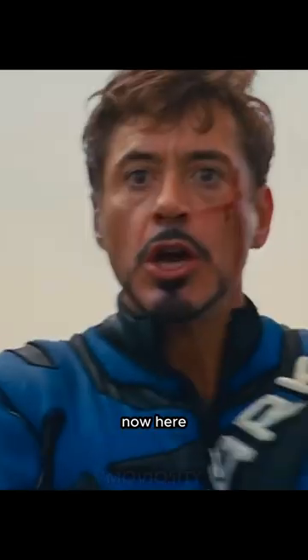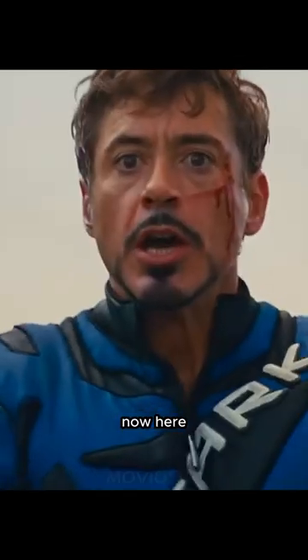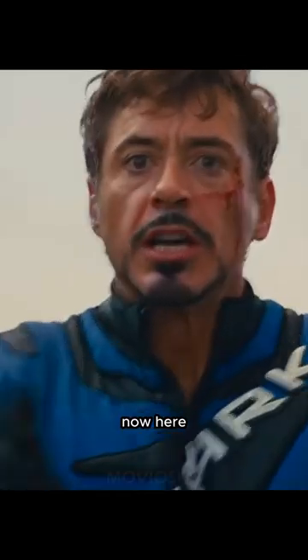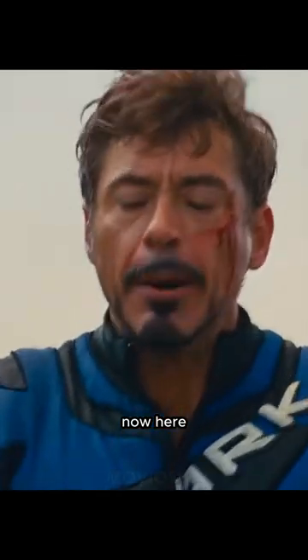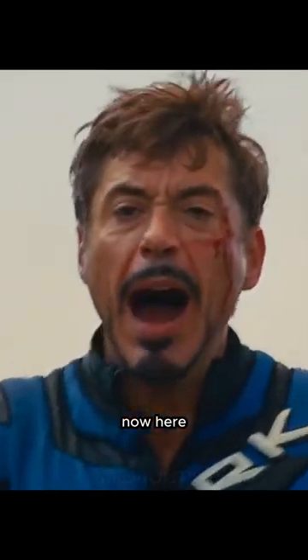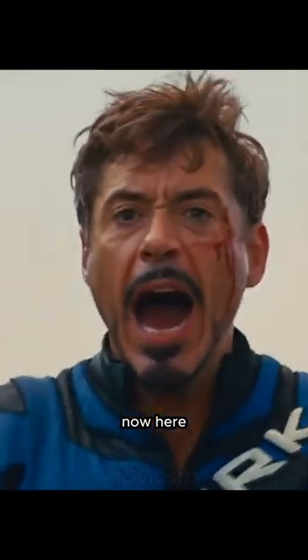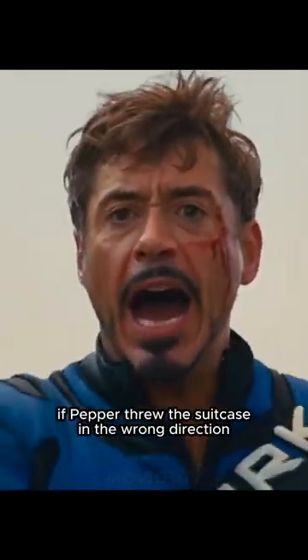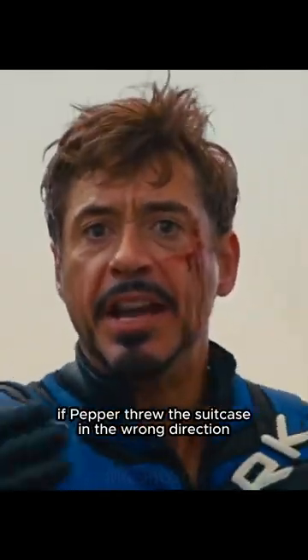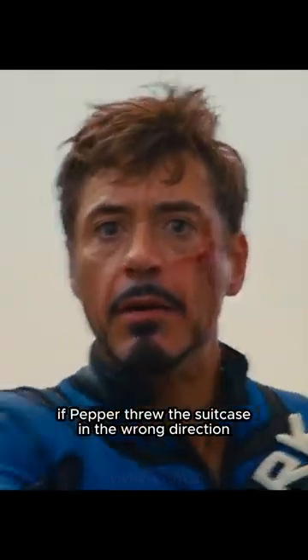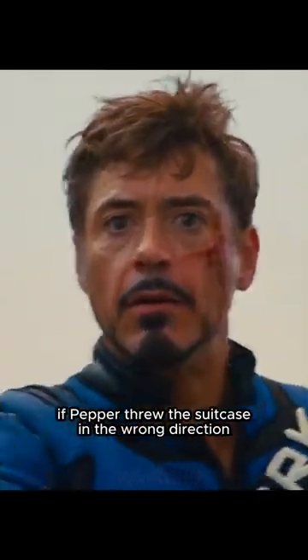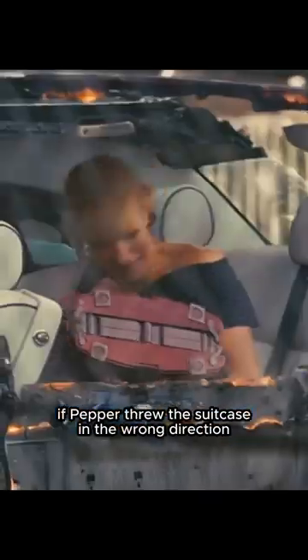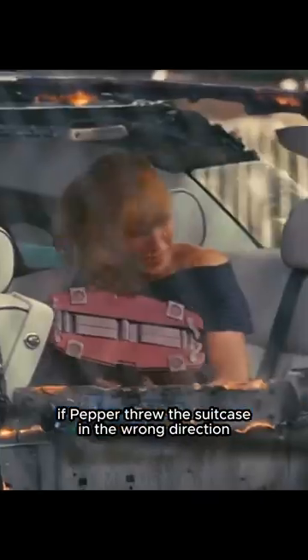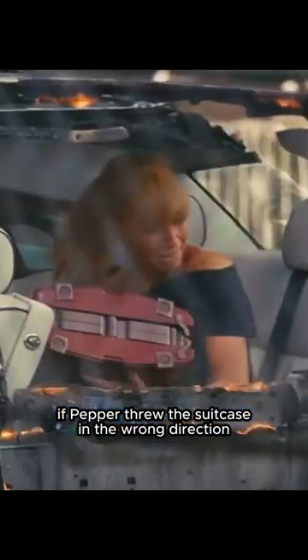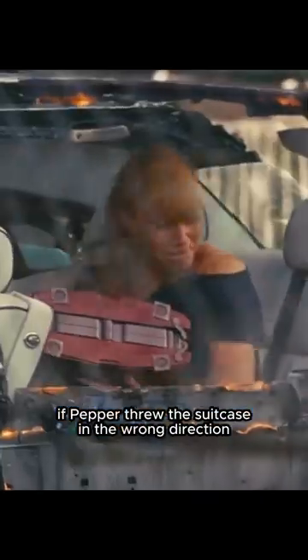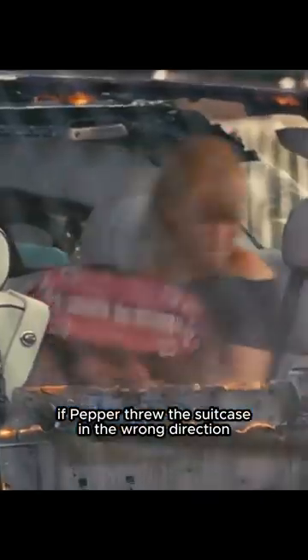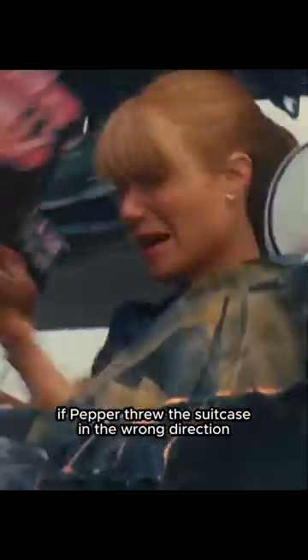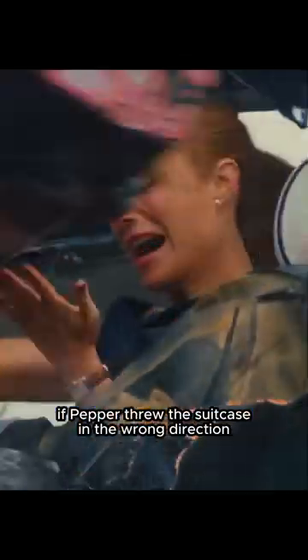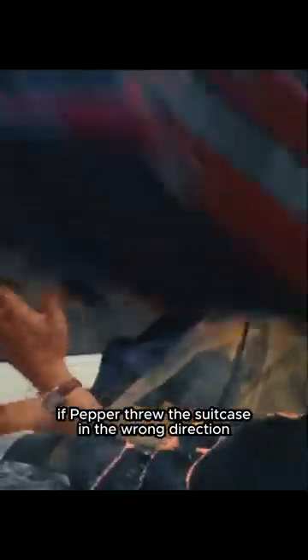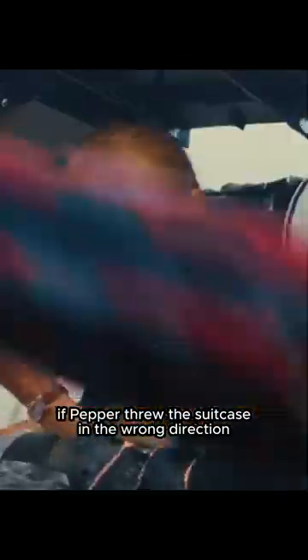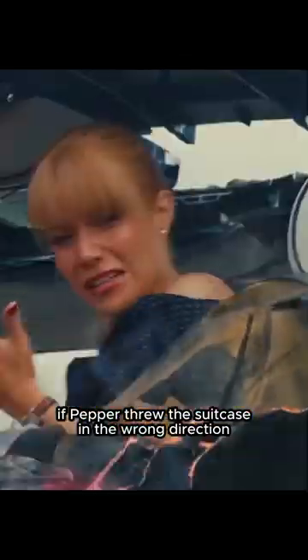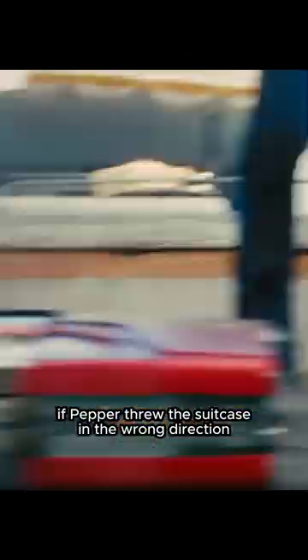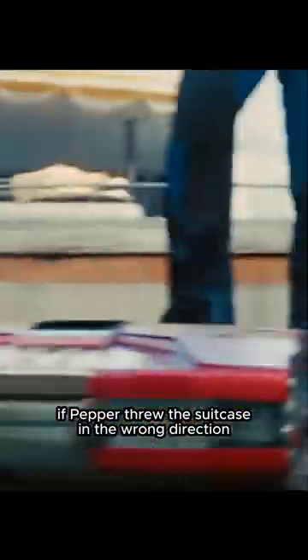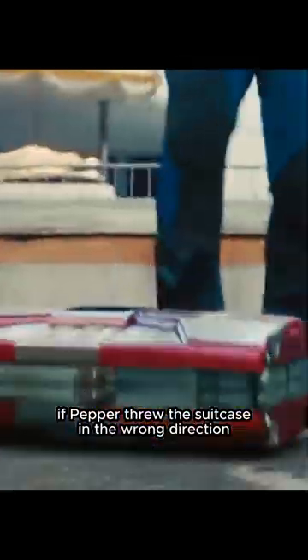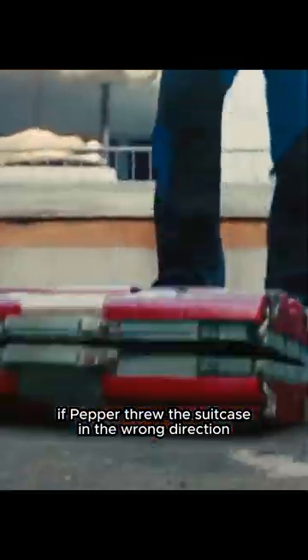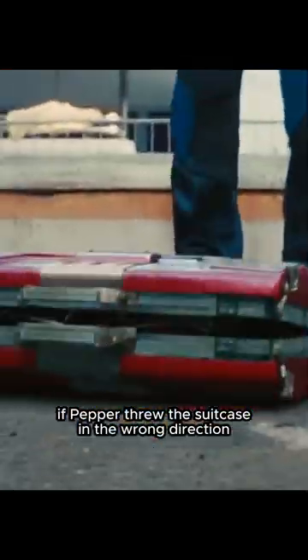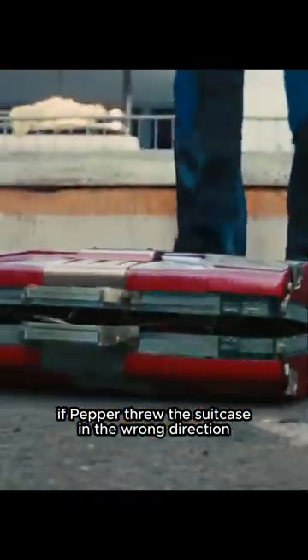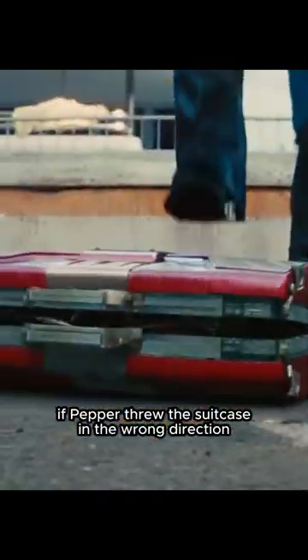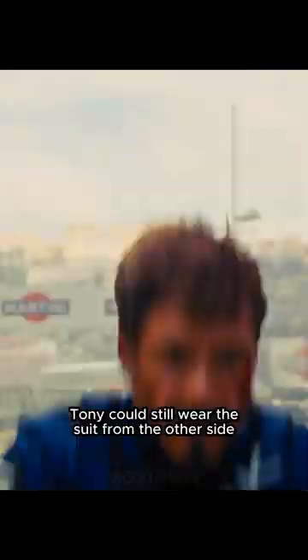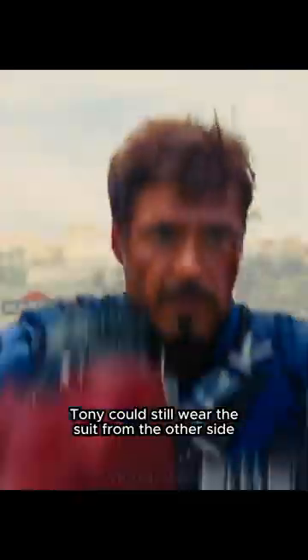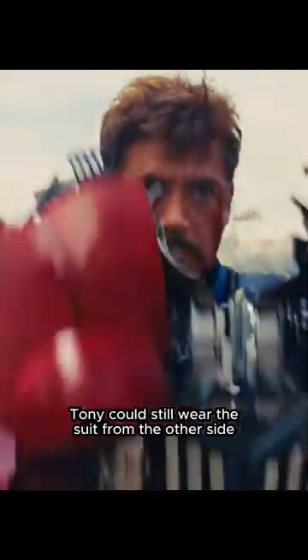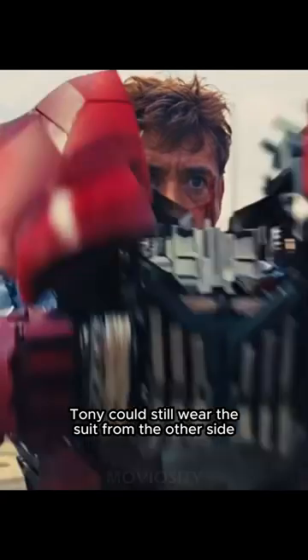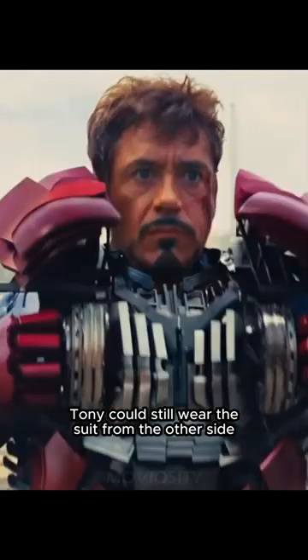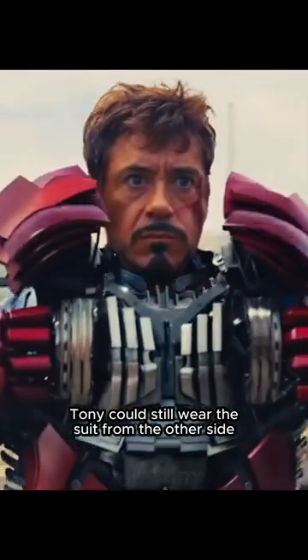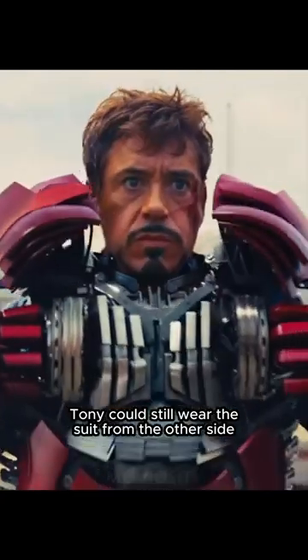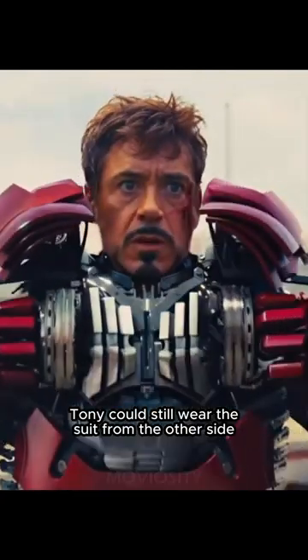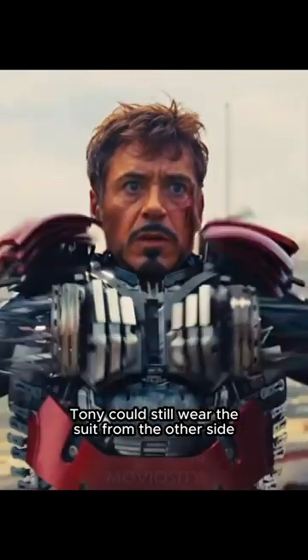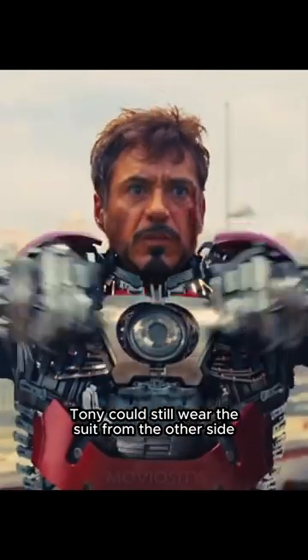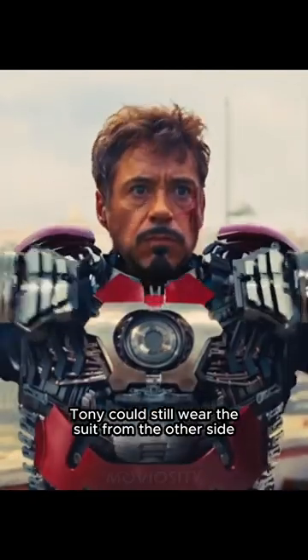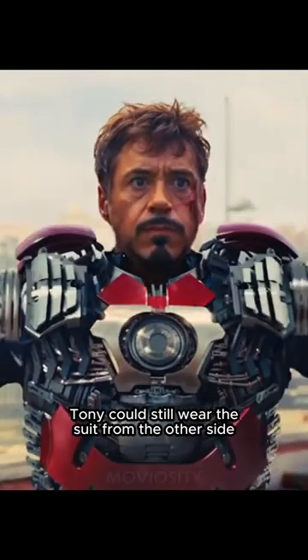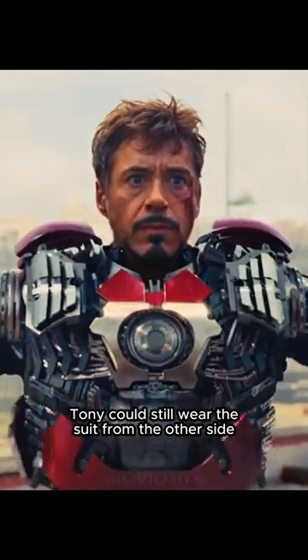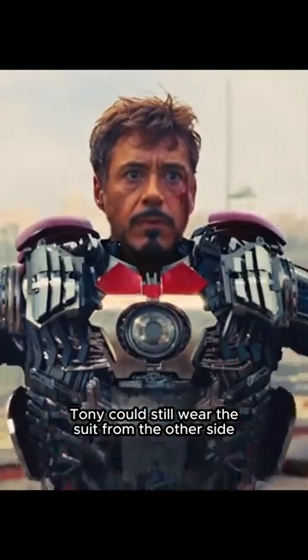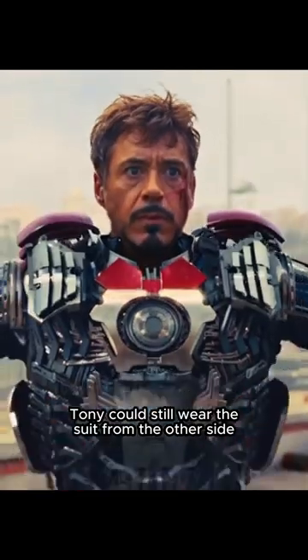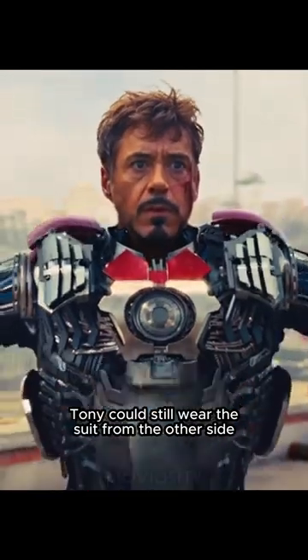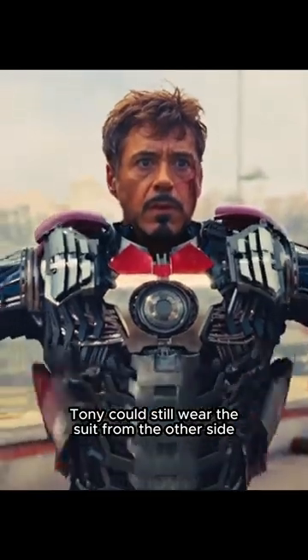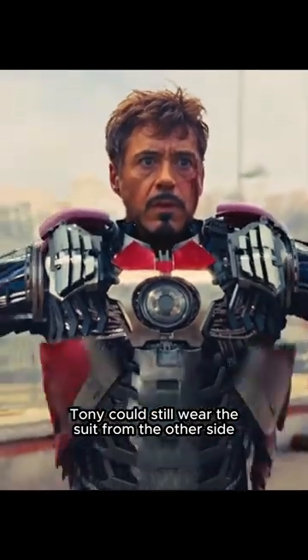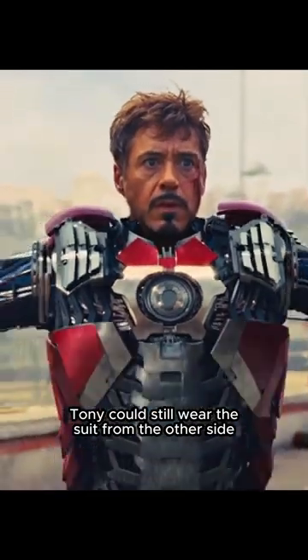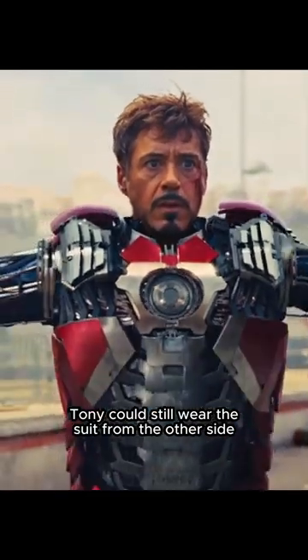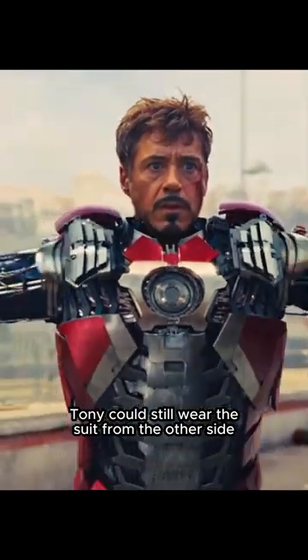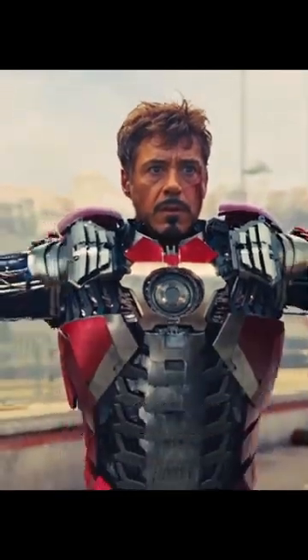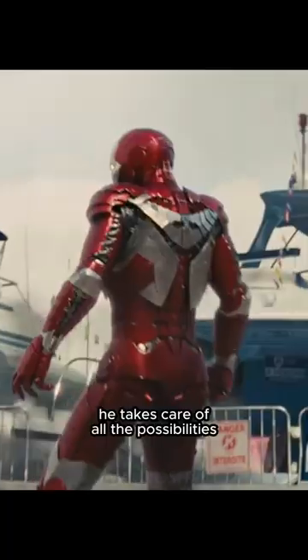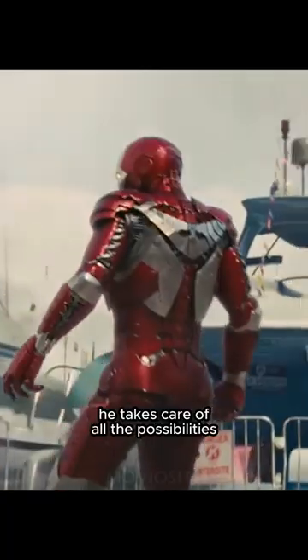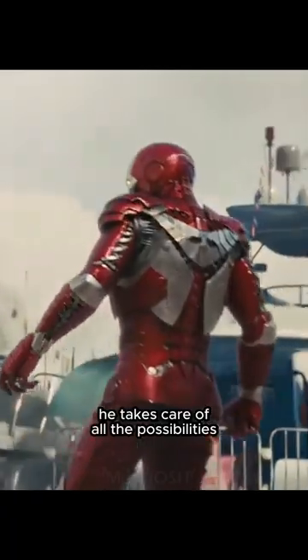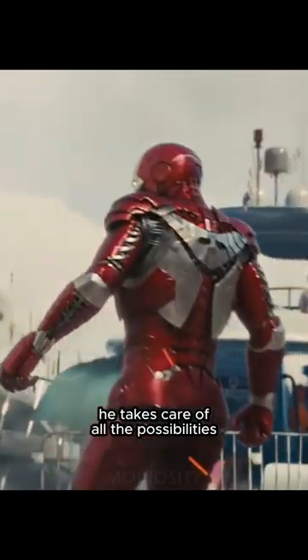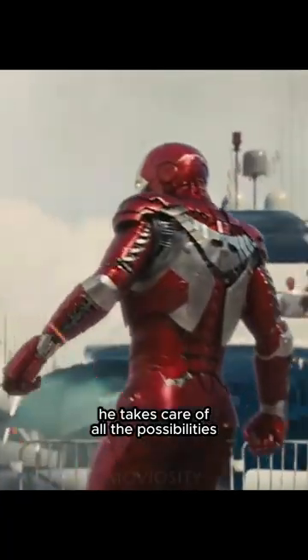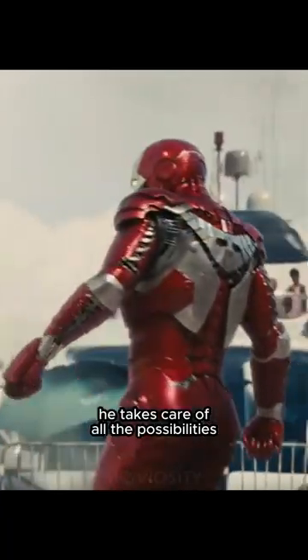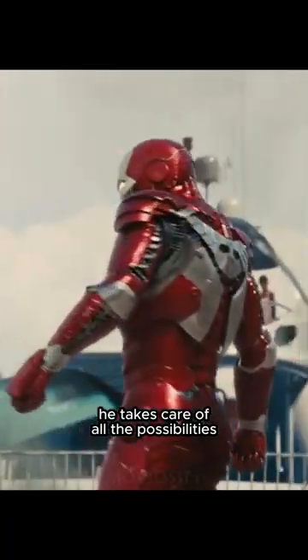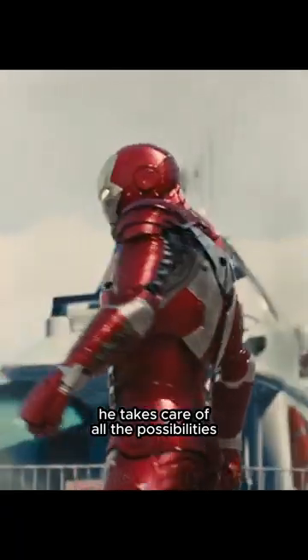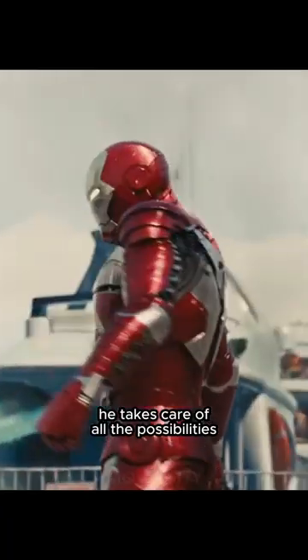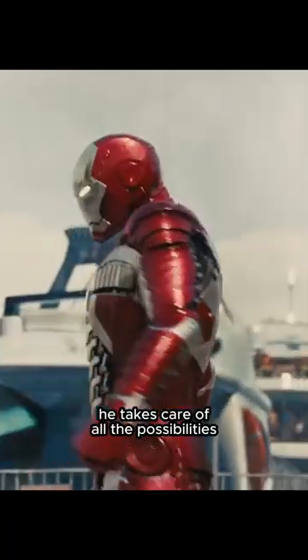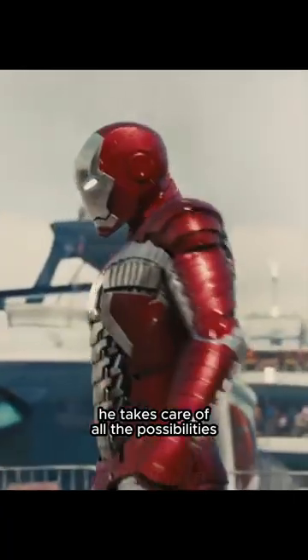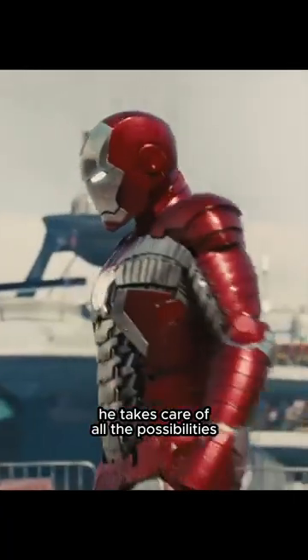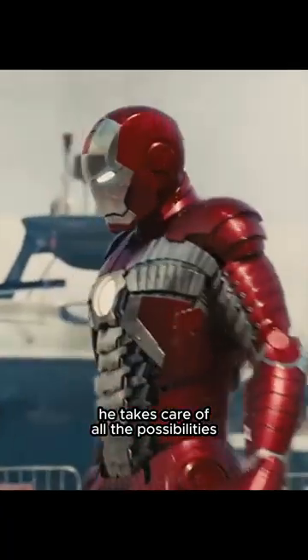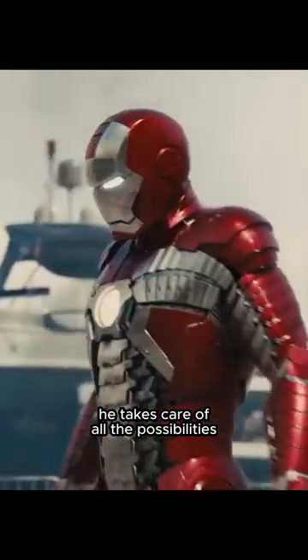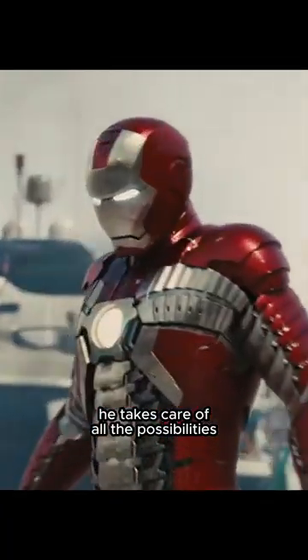Now here, if Pepper threw the suitcase in the wrong direction, Tony could still wear the suit from the other side — he takes care of all the possibilities.